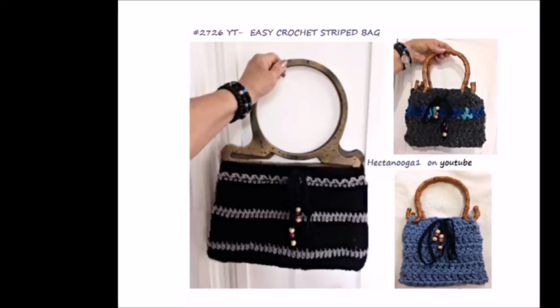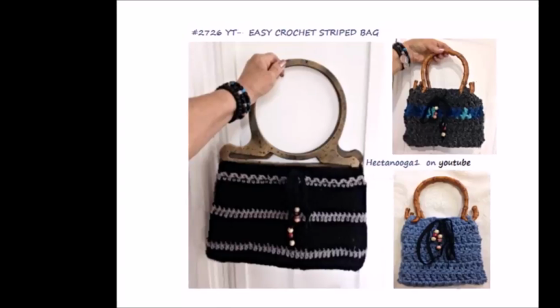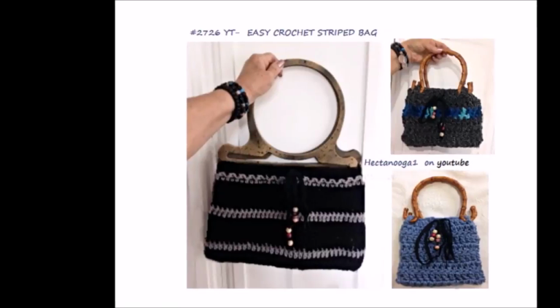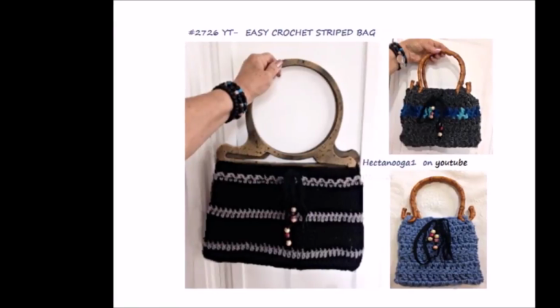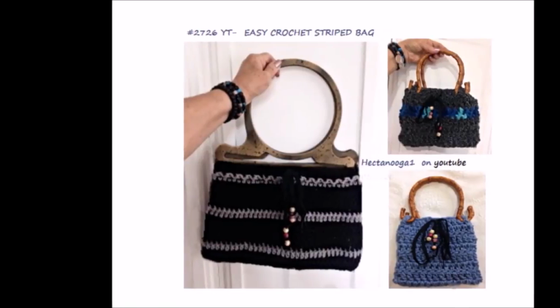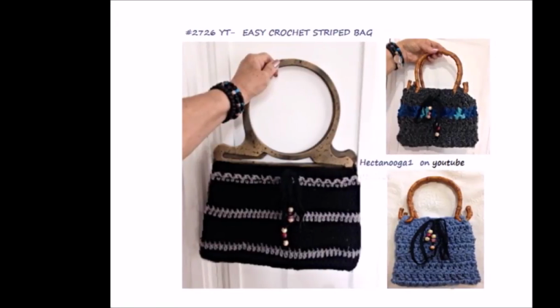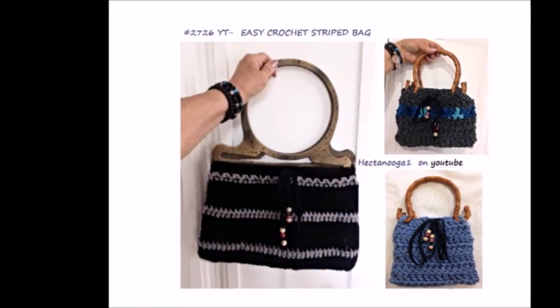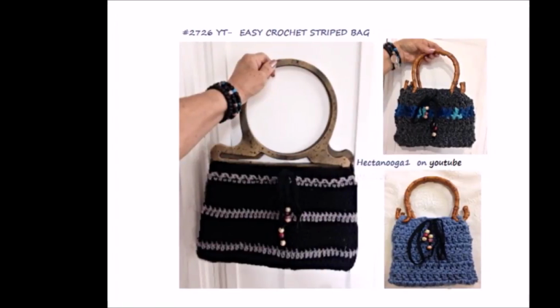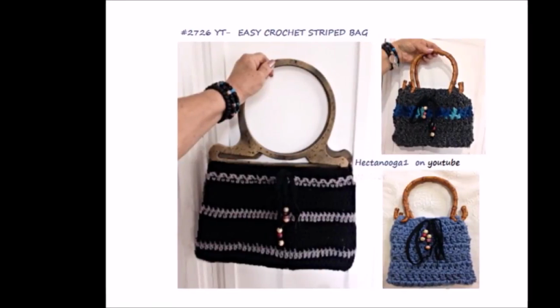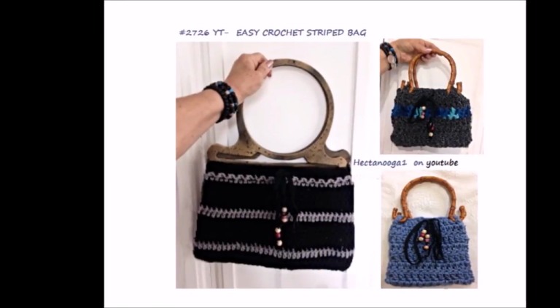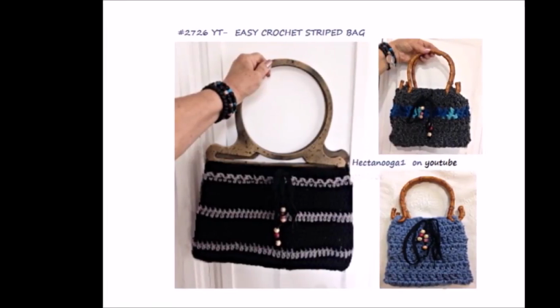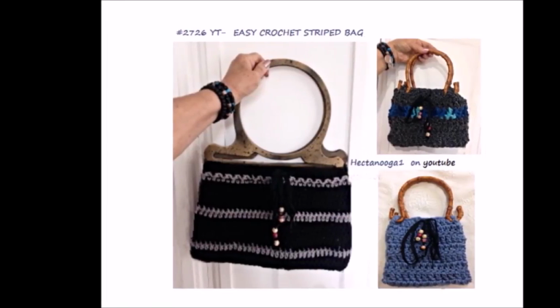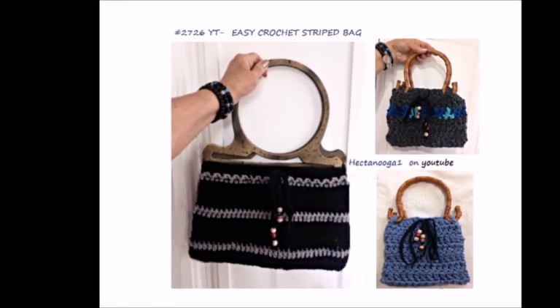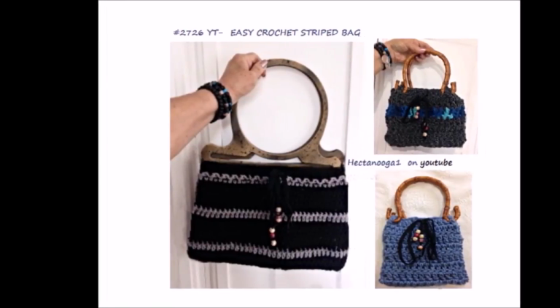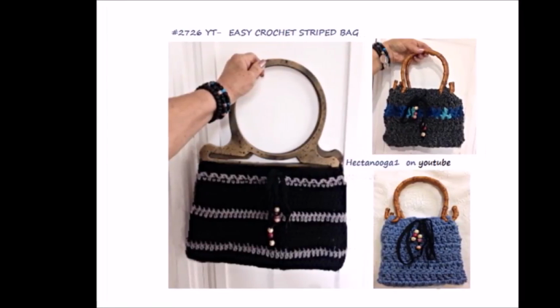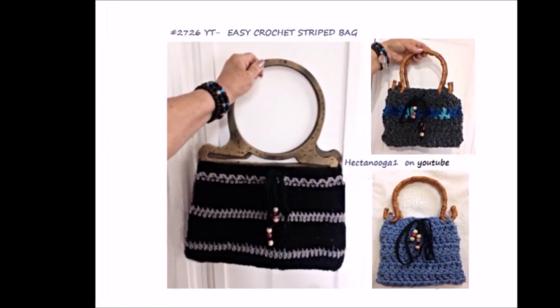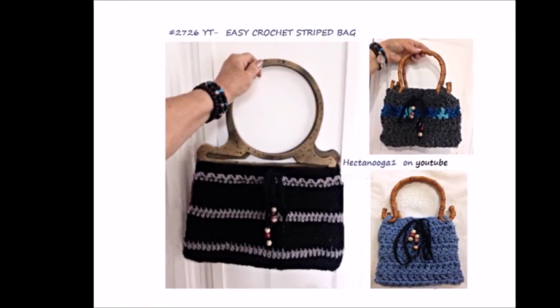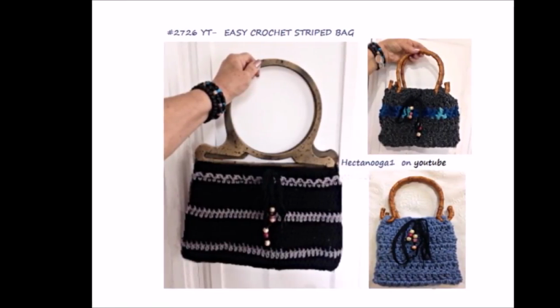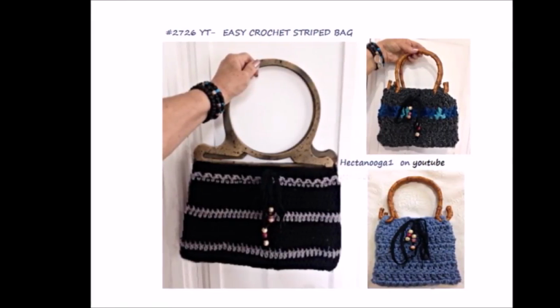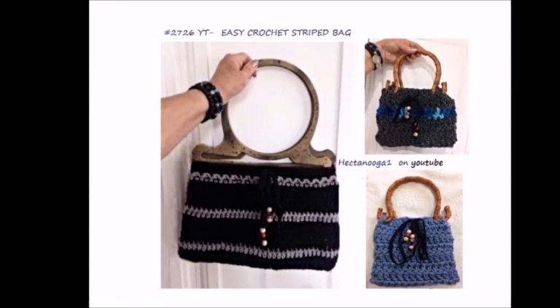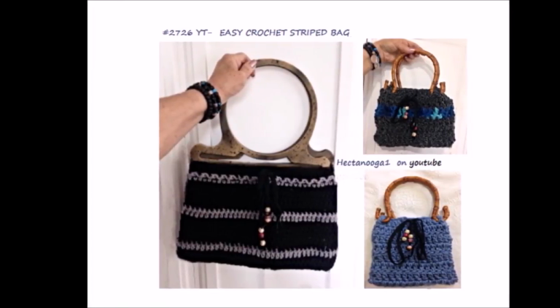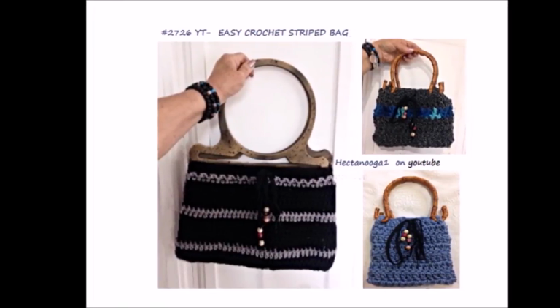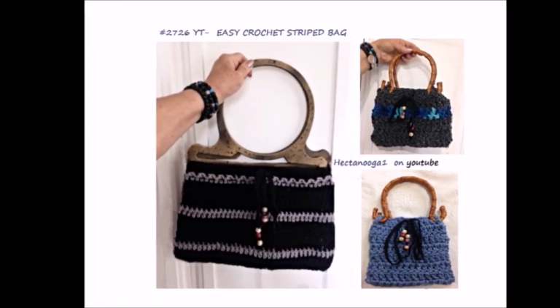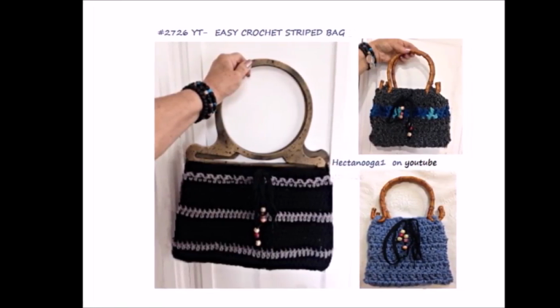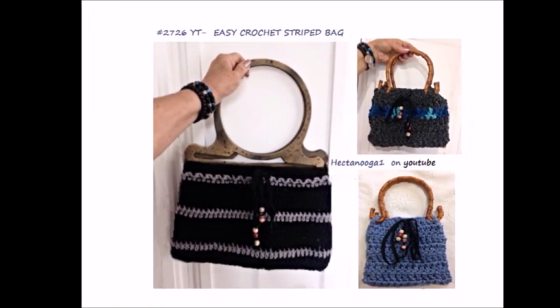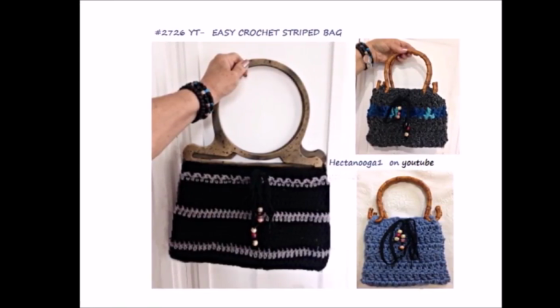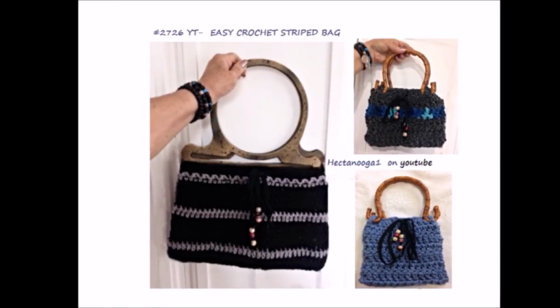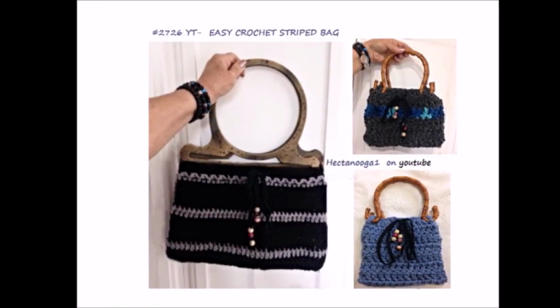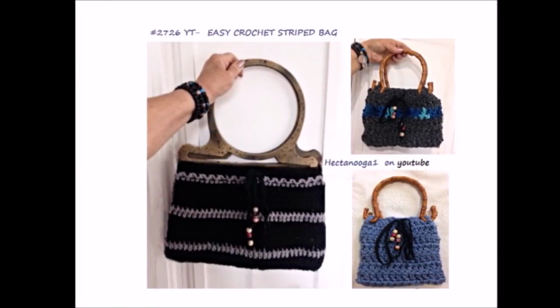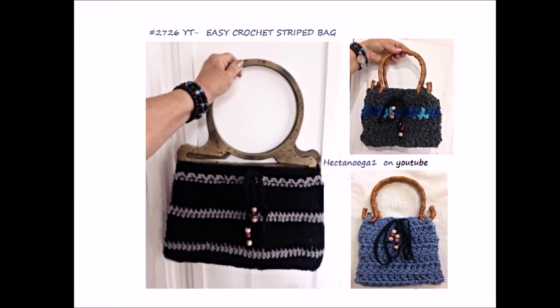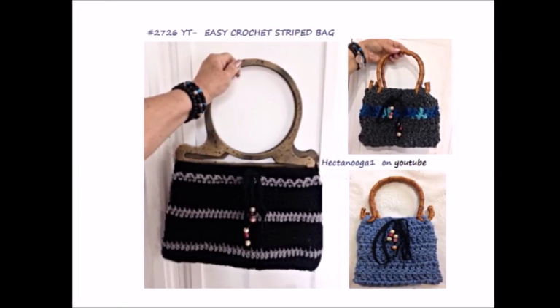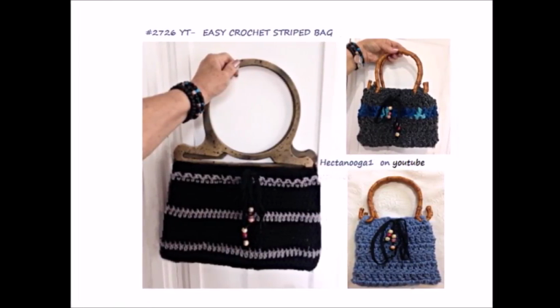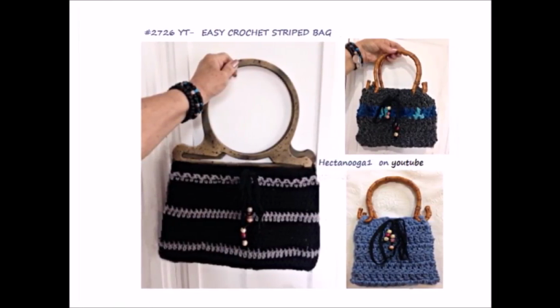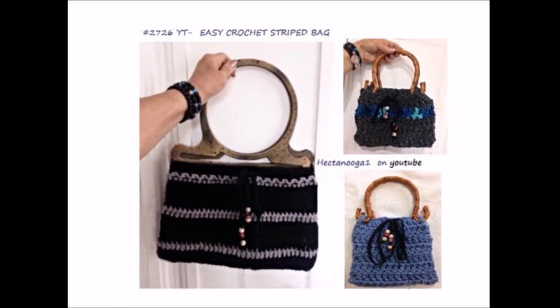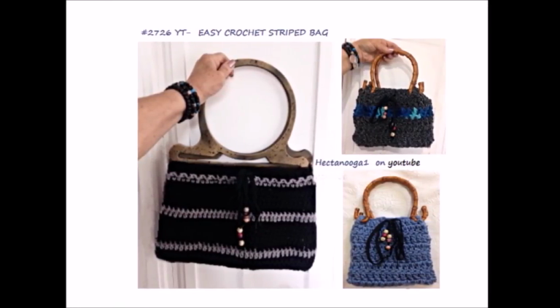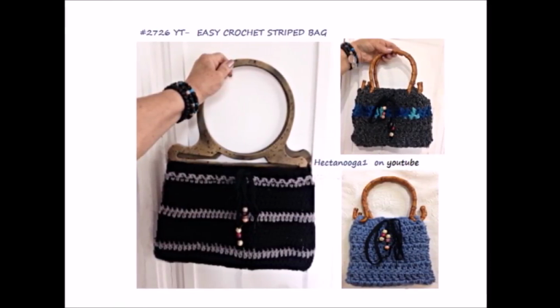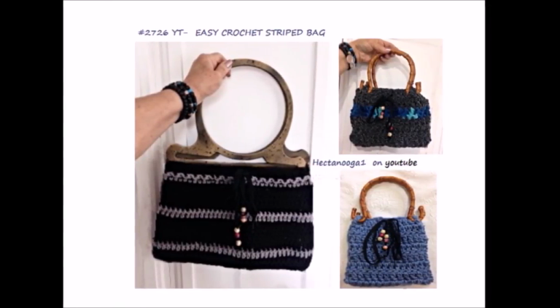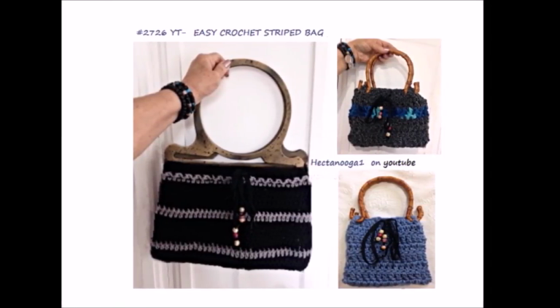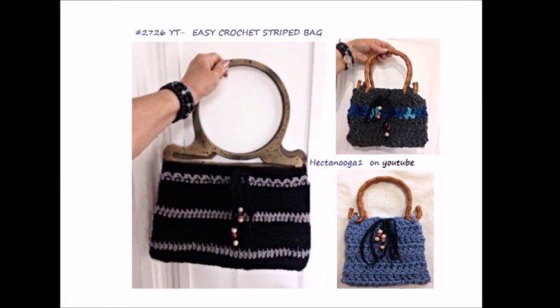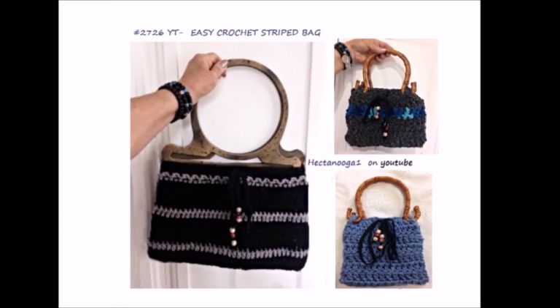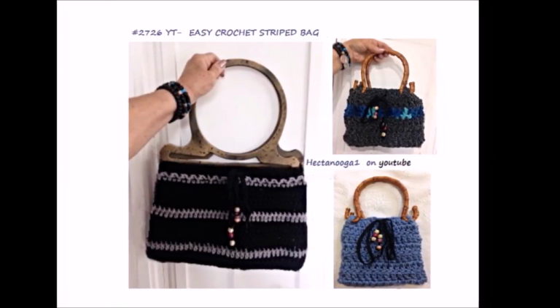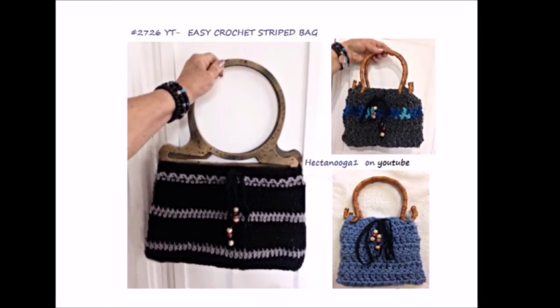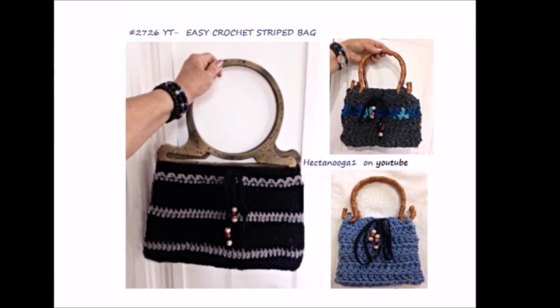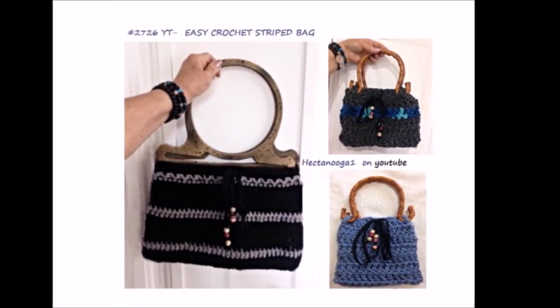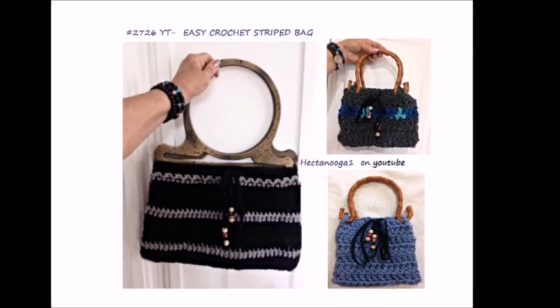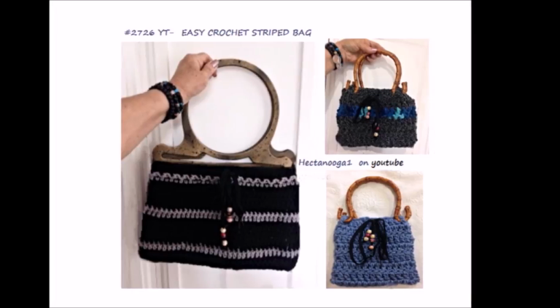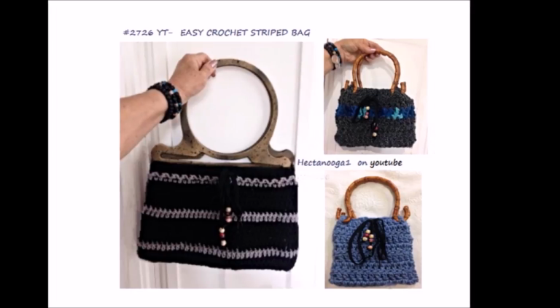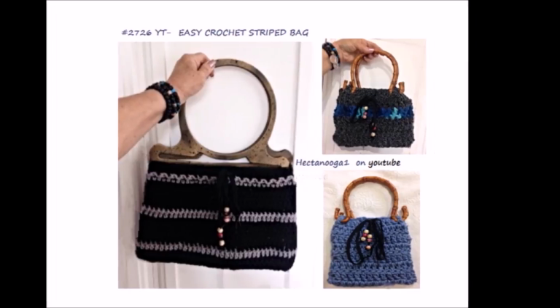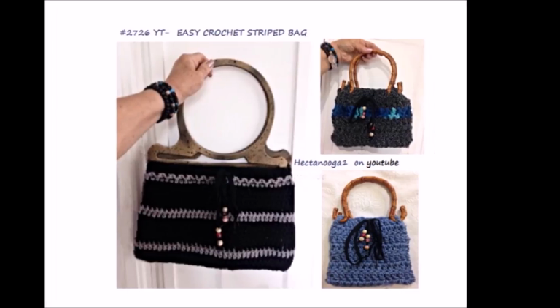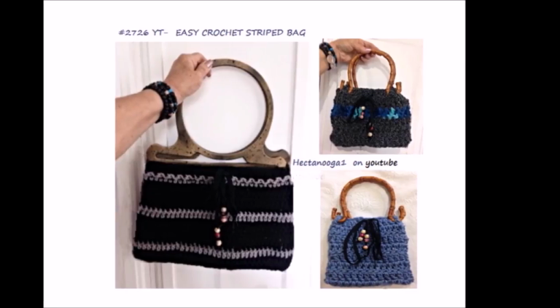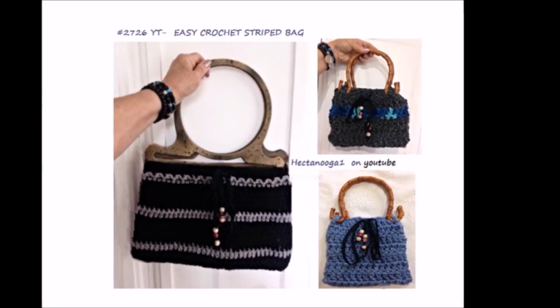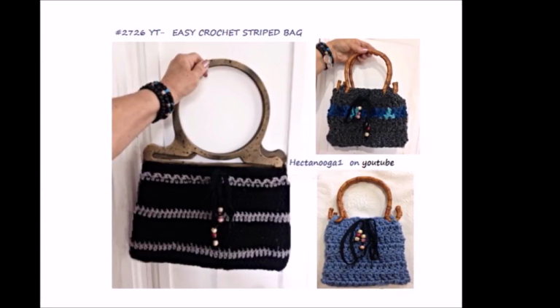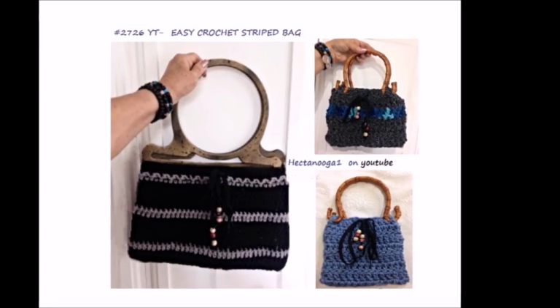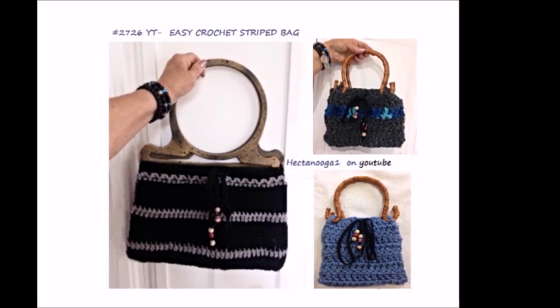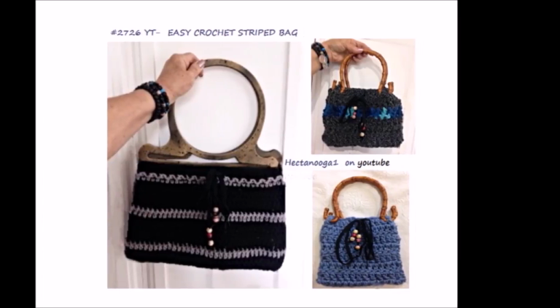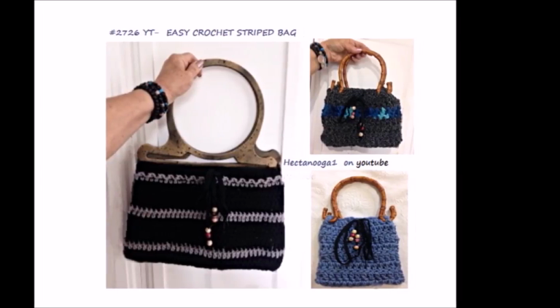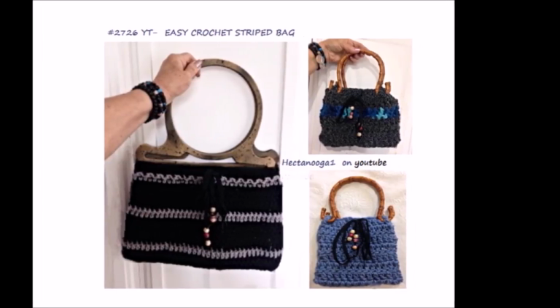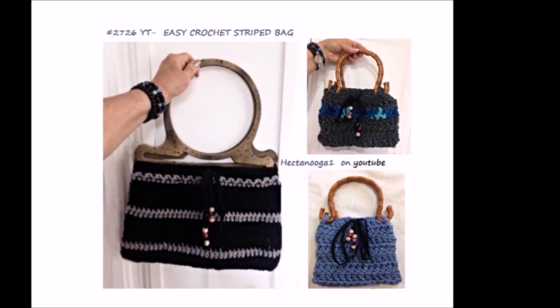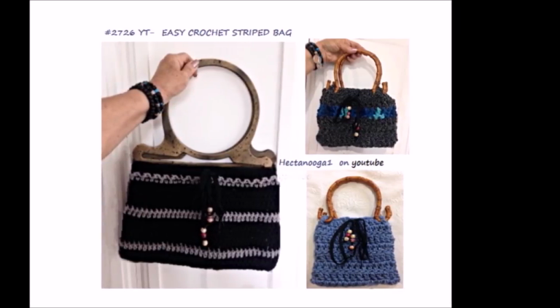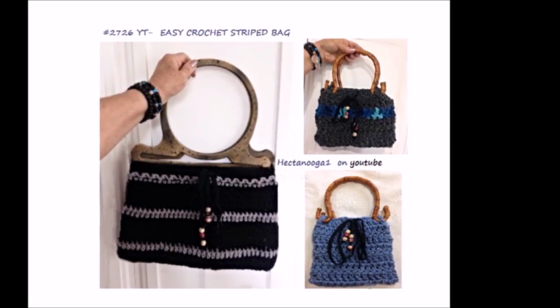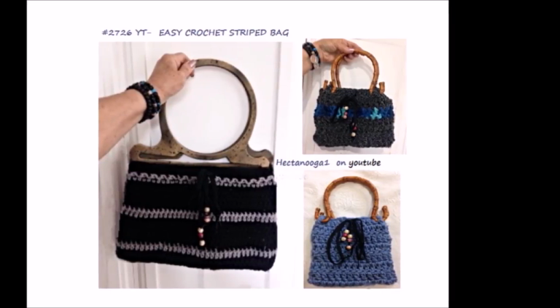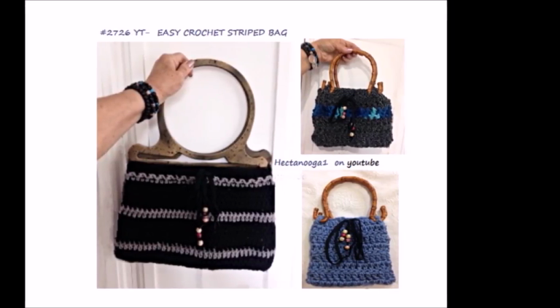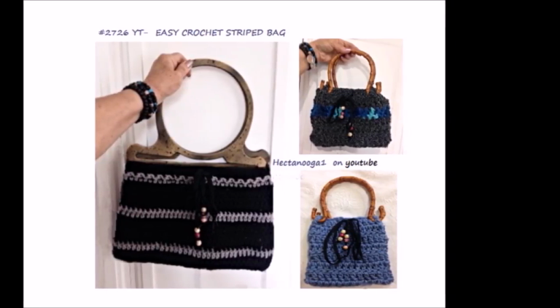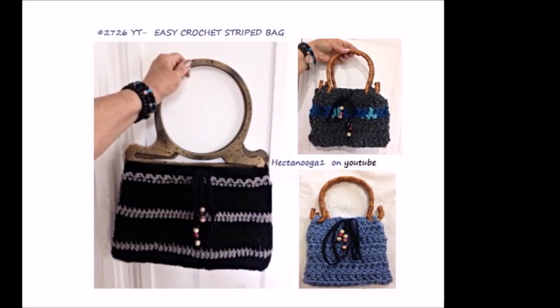Hi everyone, this is Emmy. Today I'm going to show you how to crochet this very easy striped handbag. So let's get started.